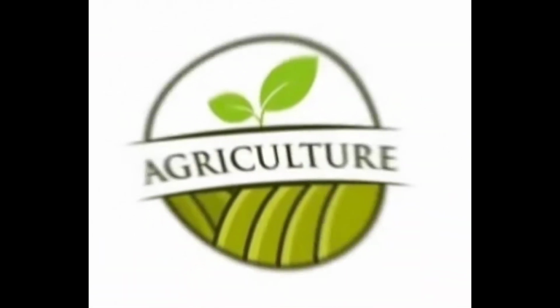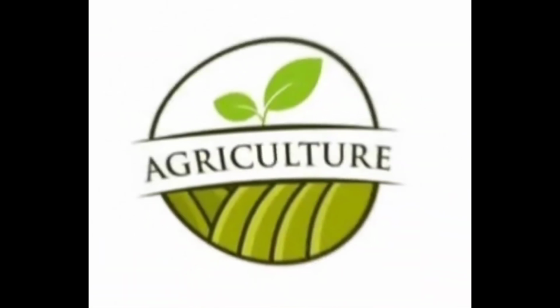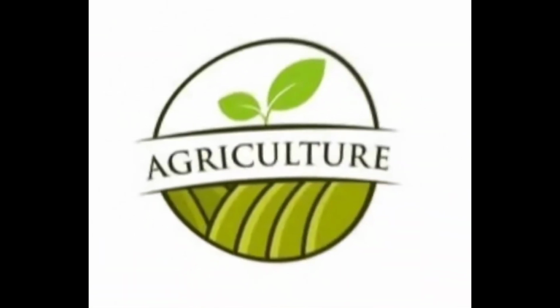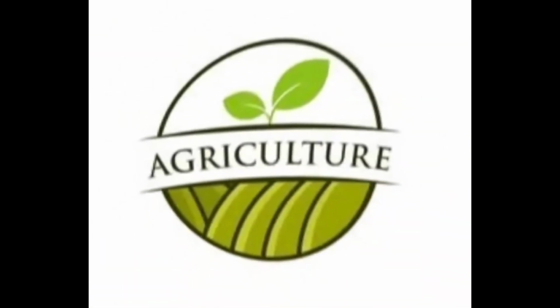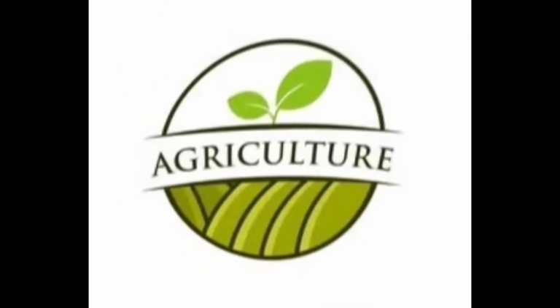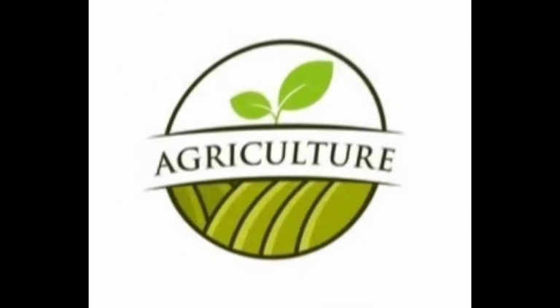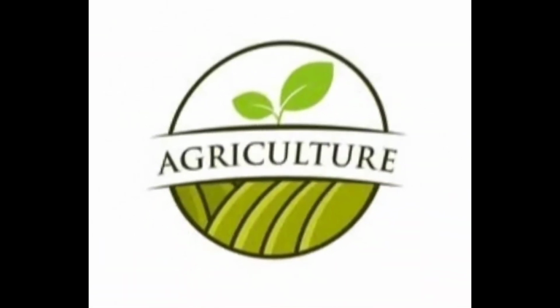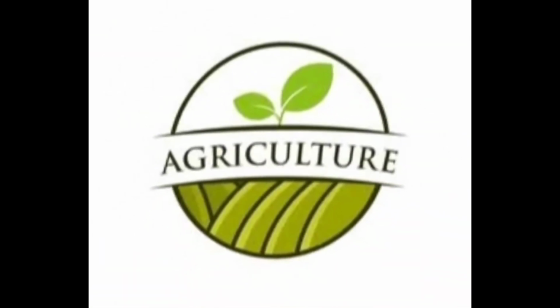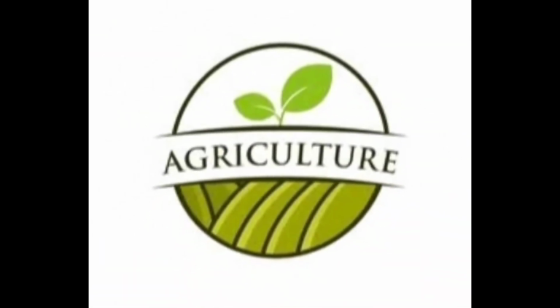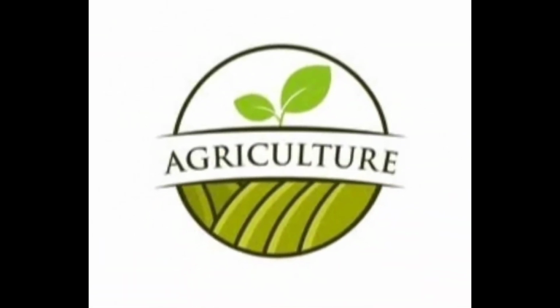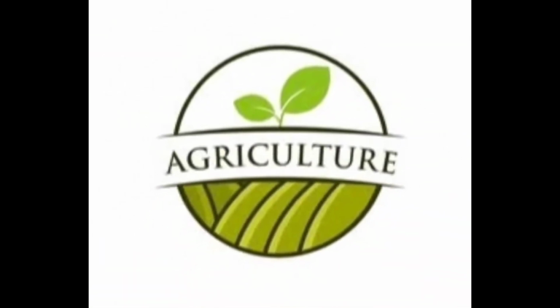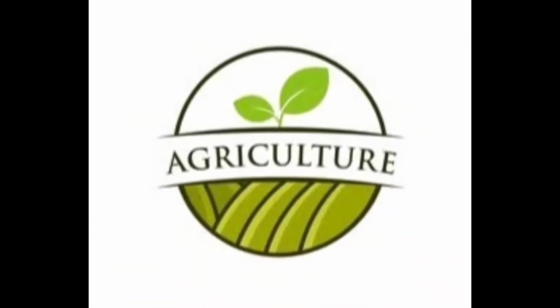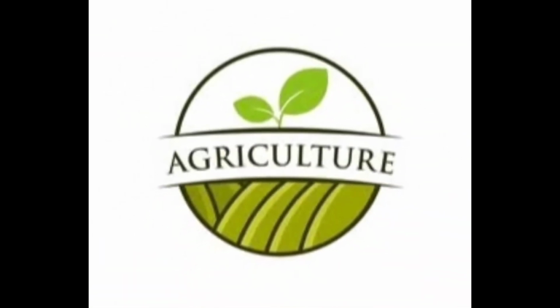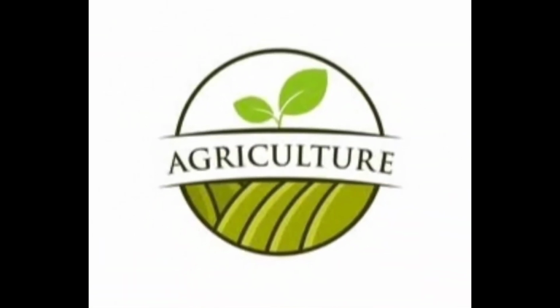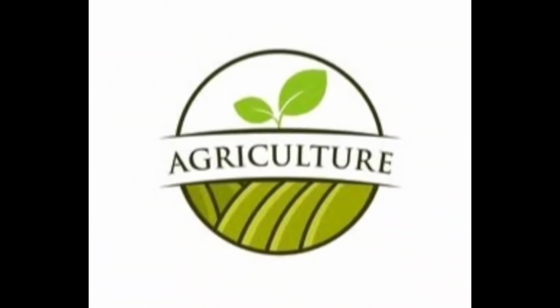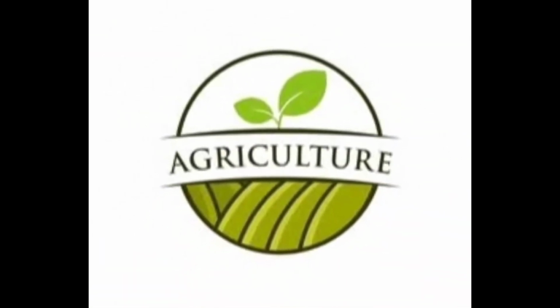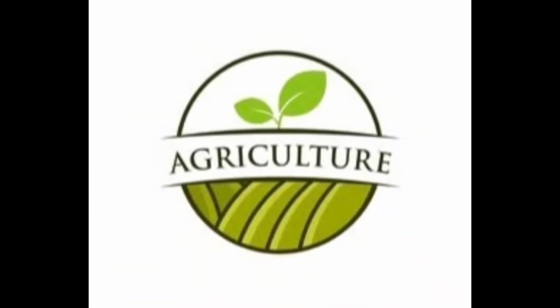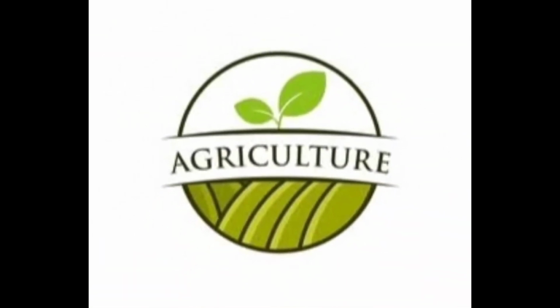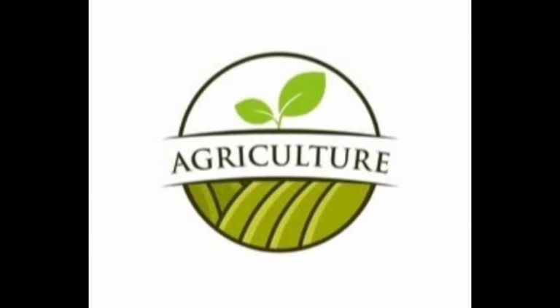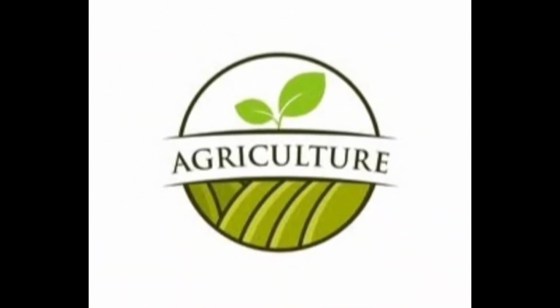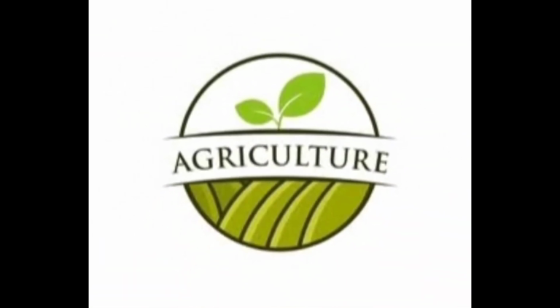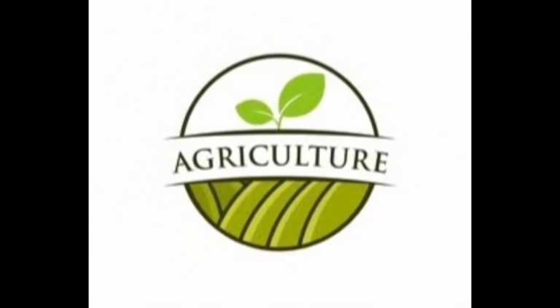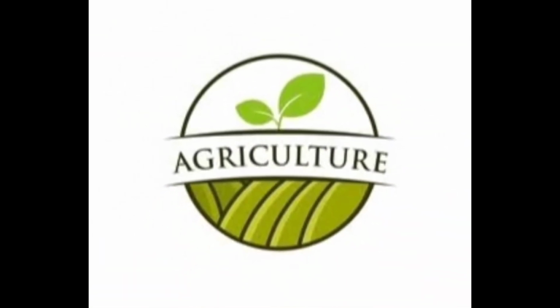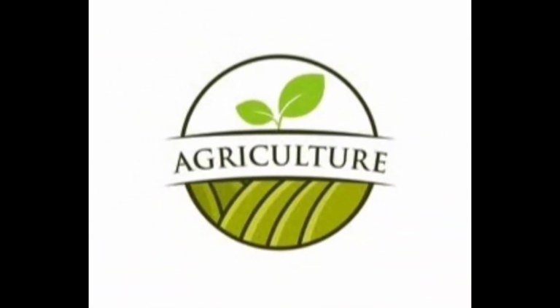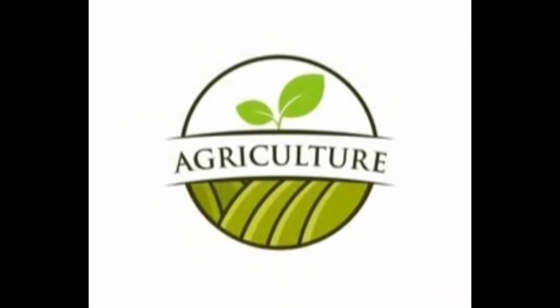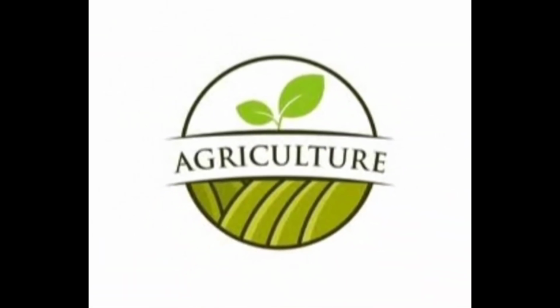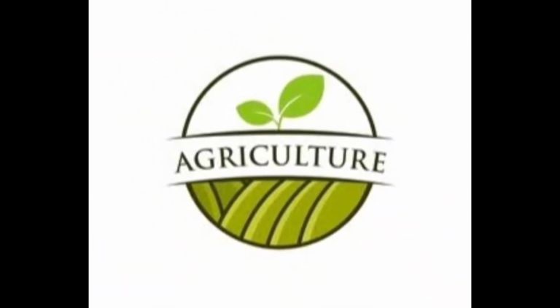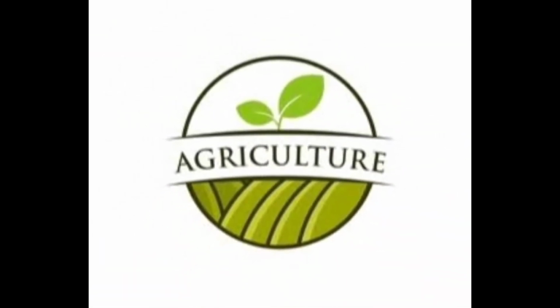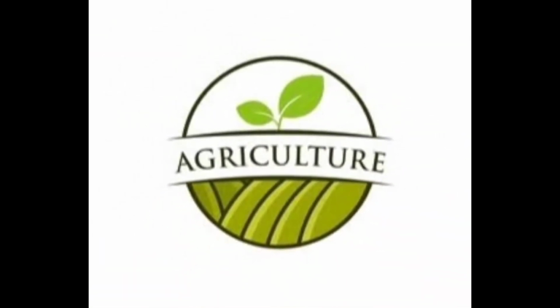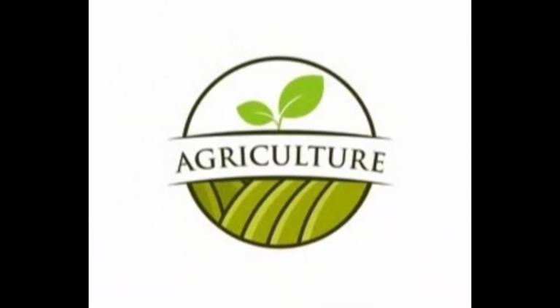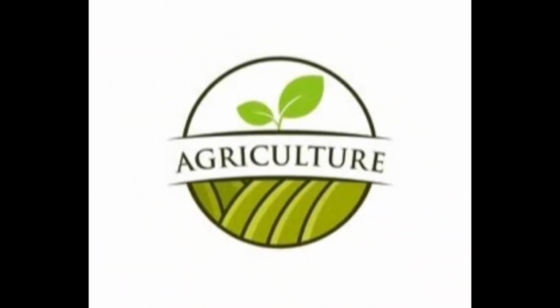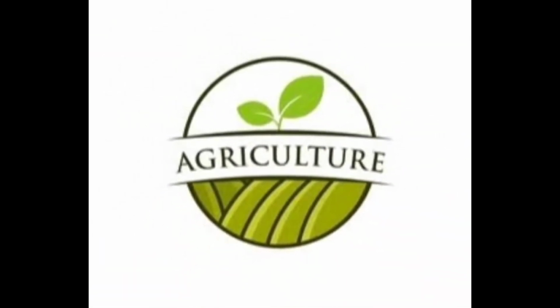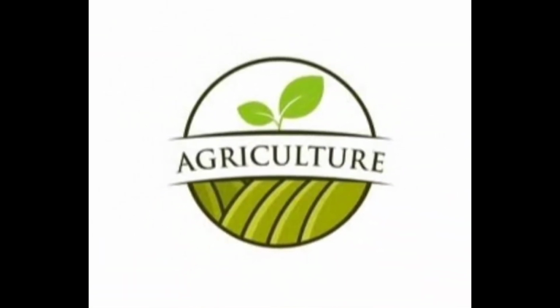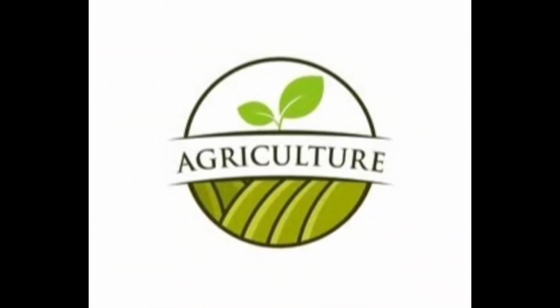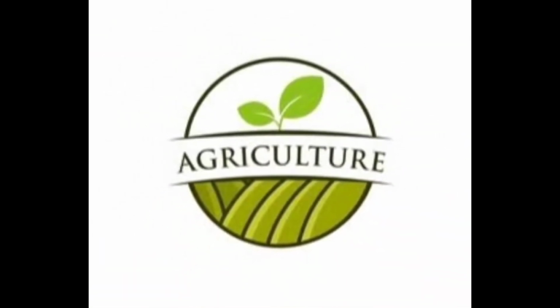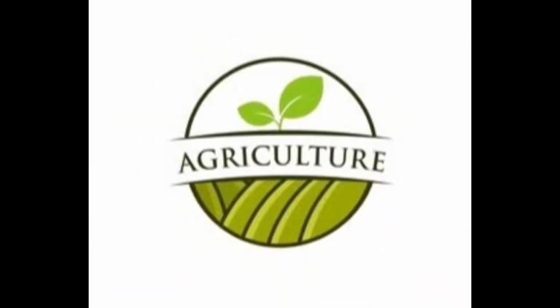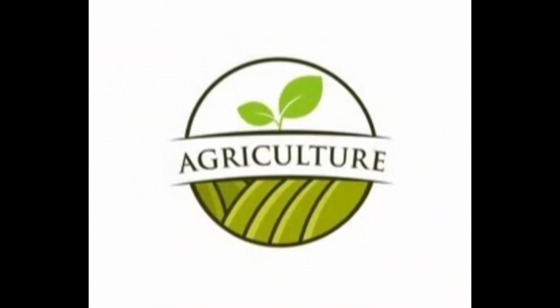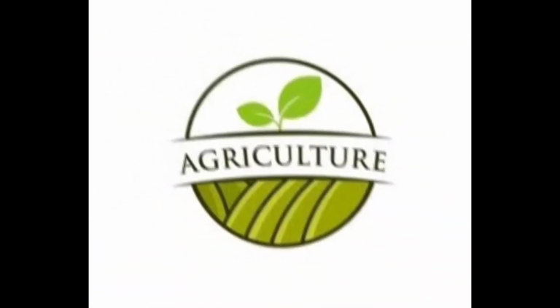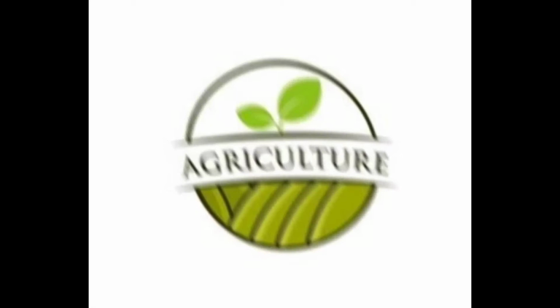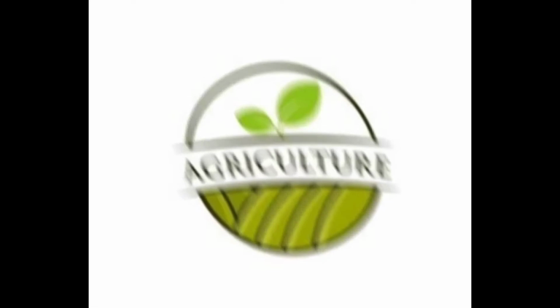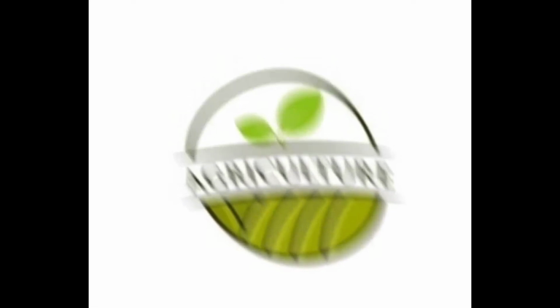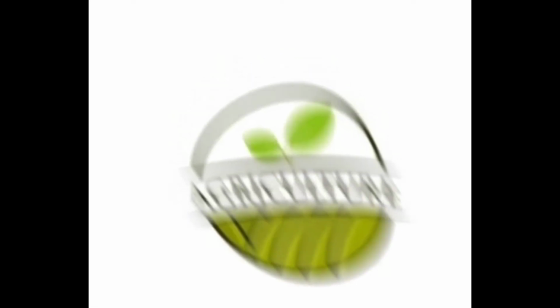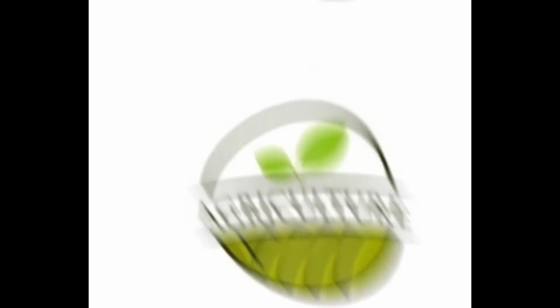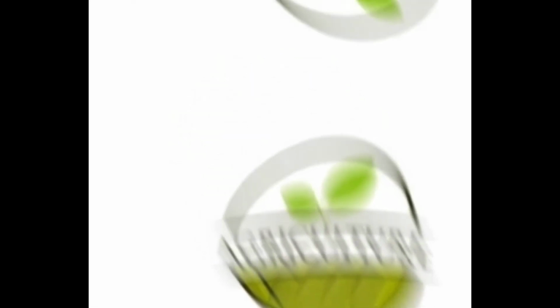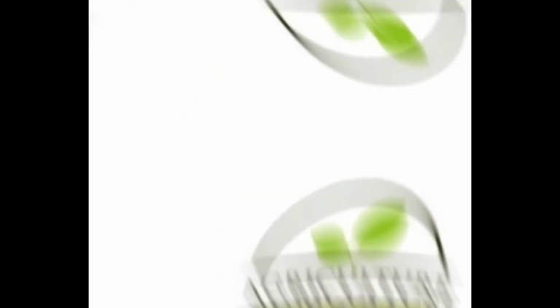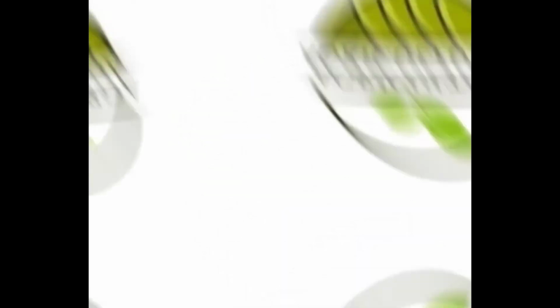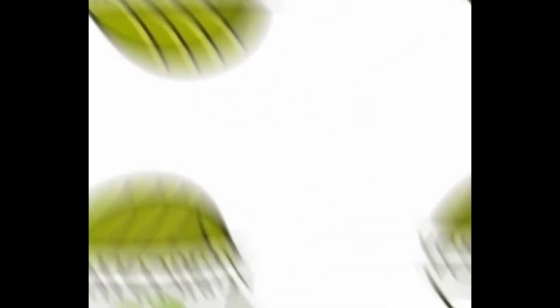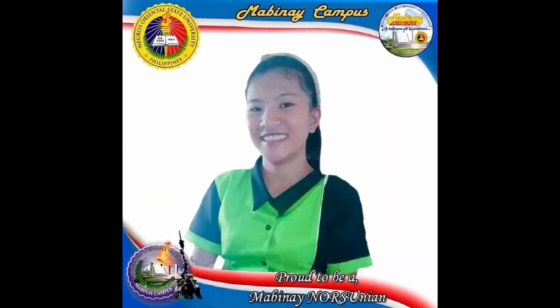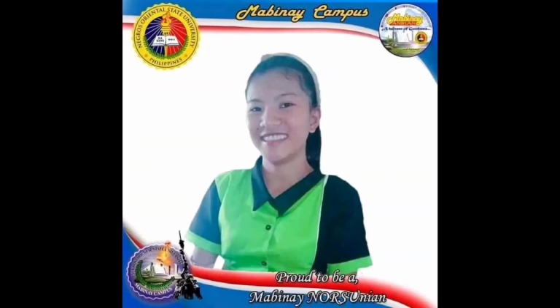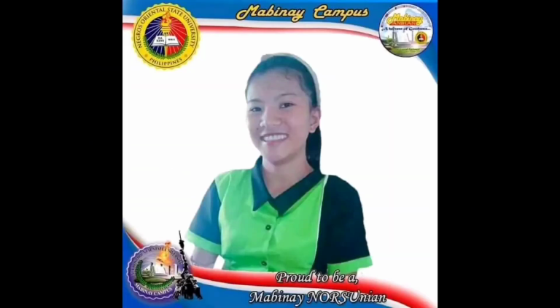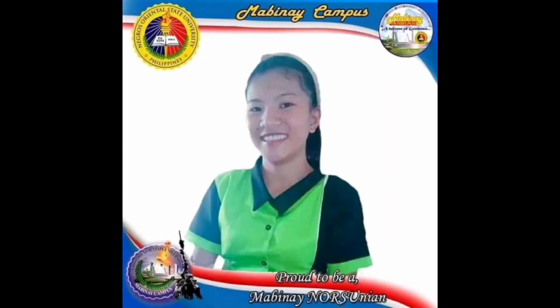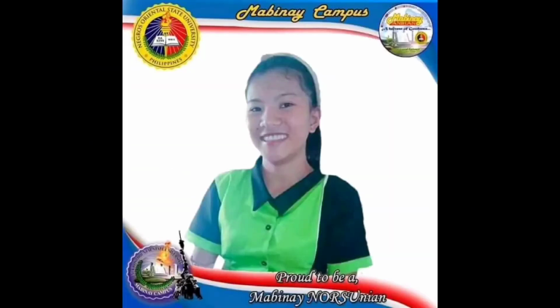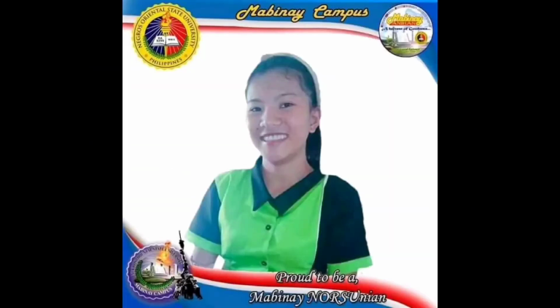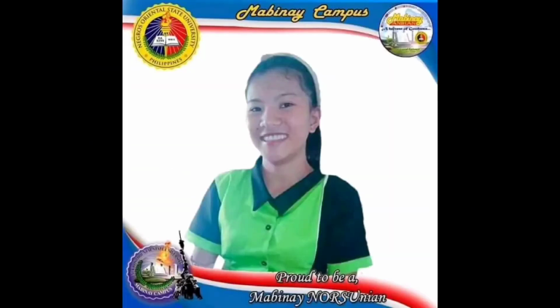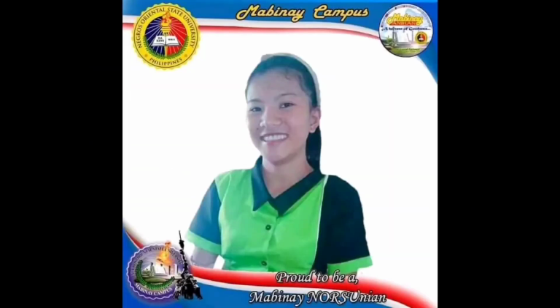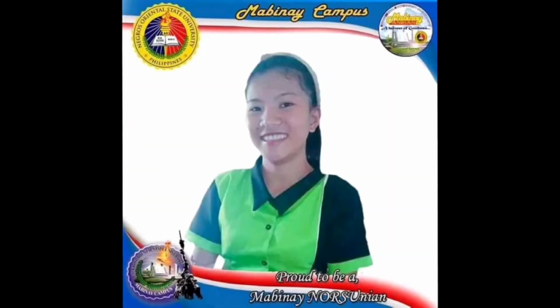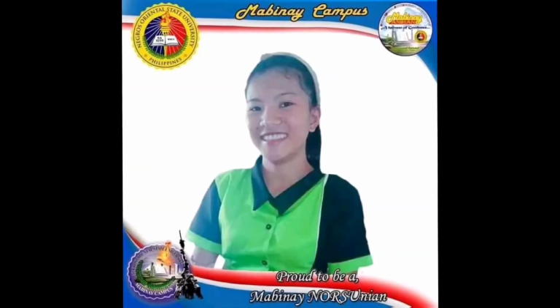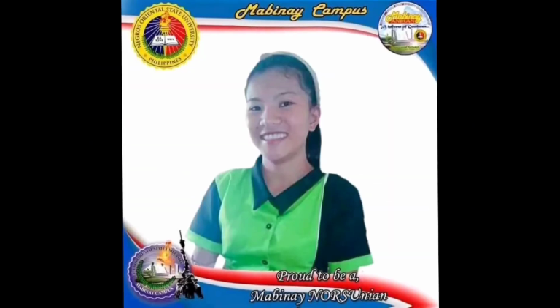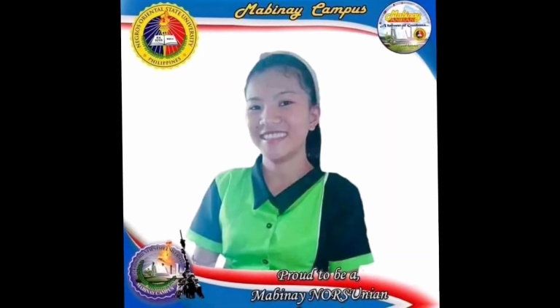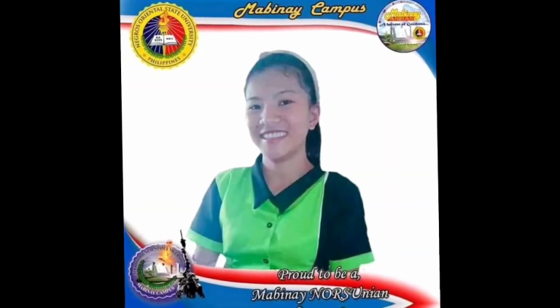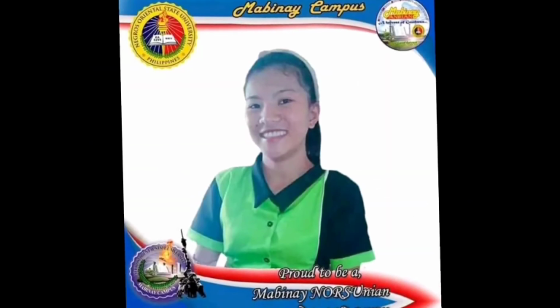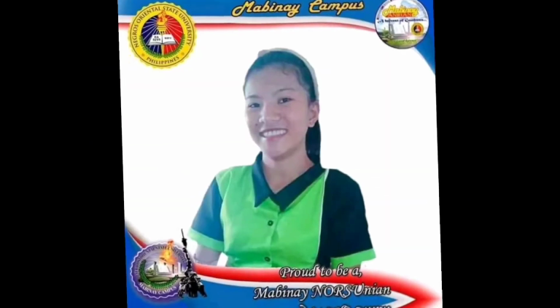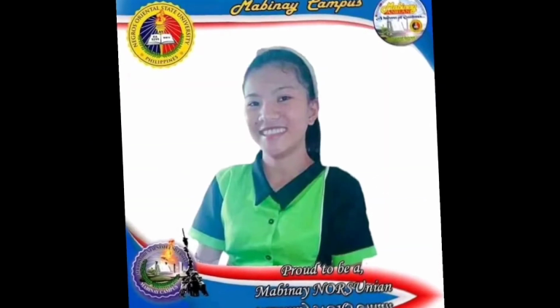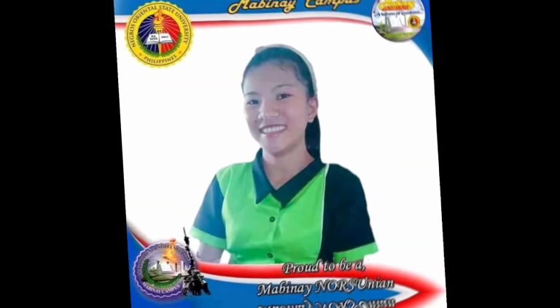Welcome to another video. In this video, I would like to show you the process of budding.